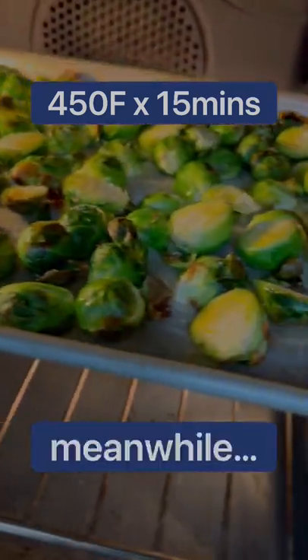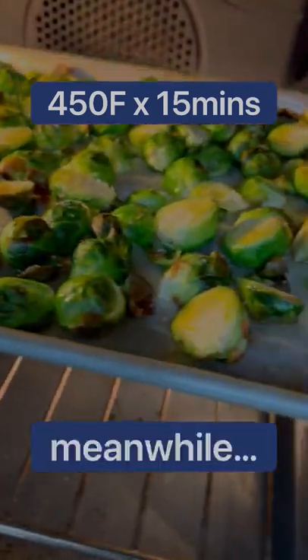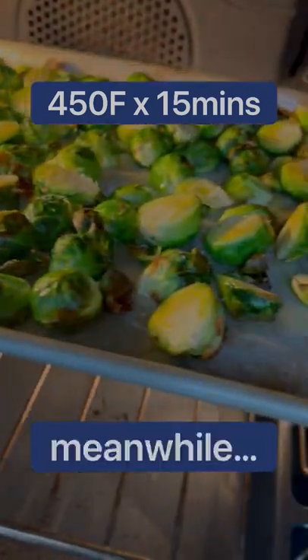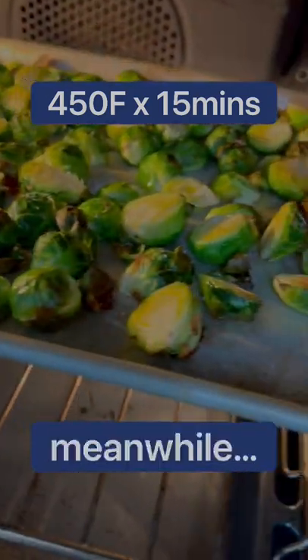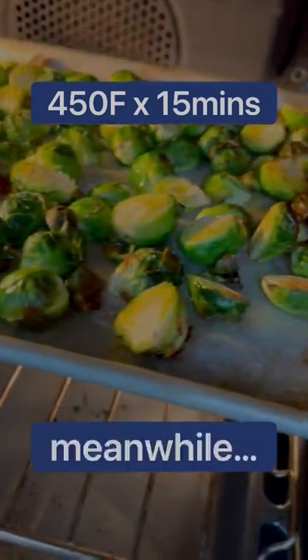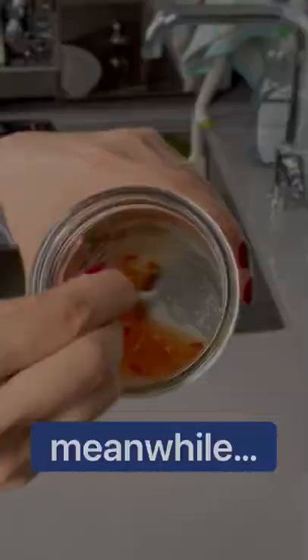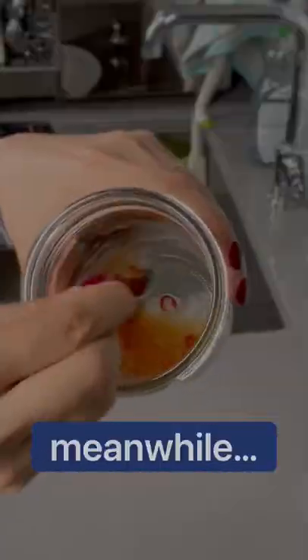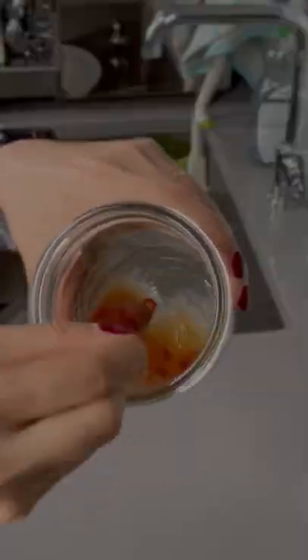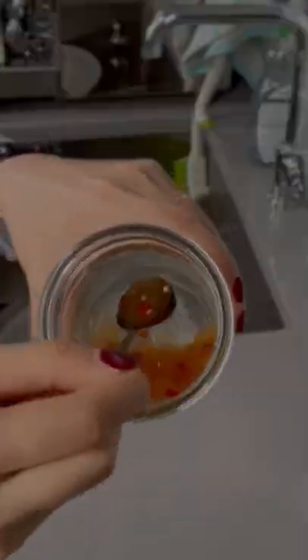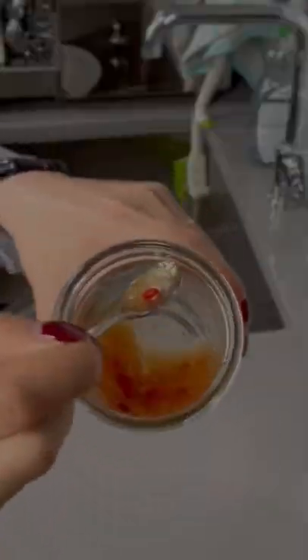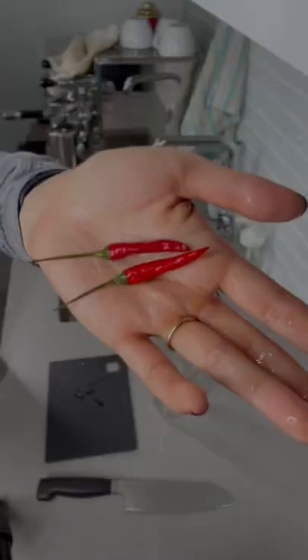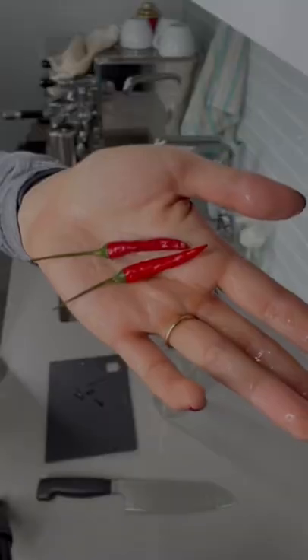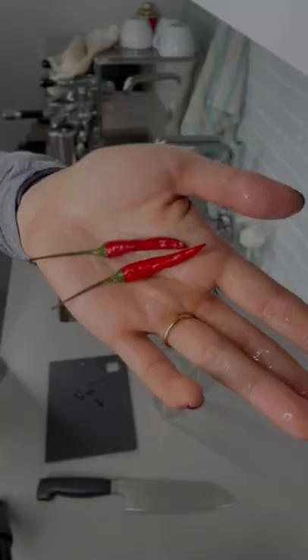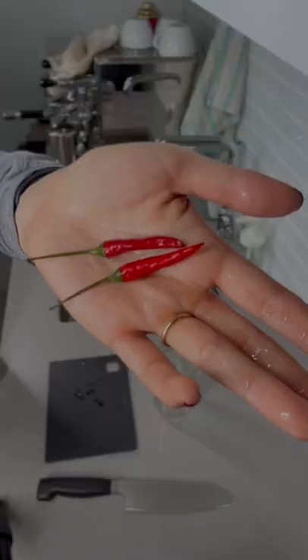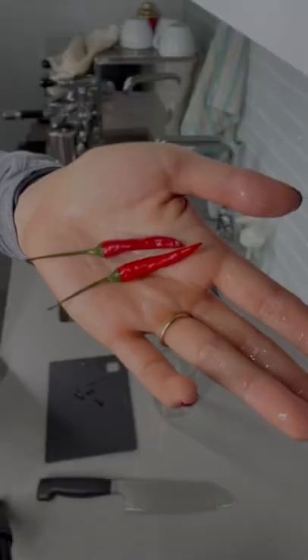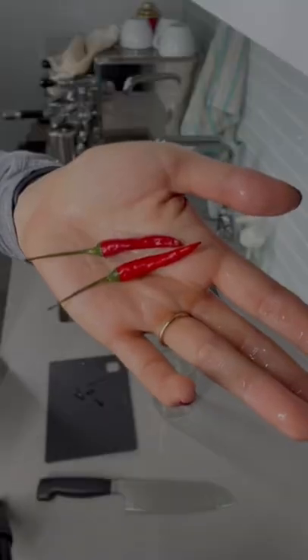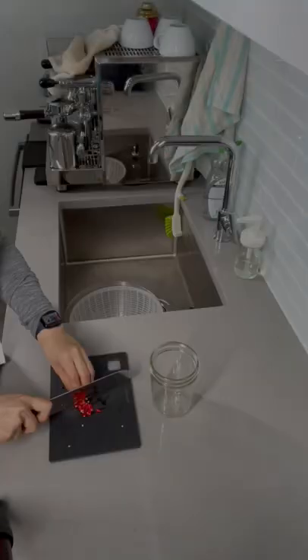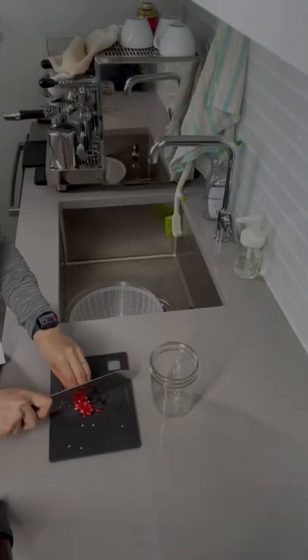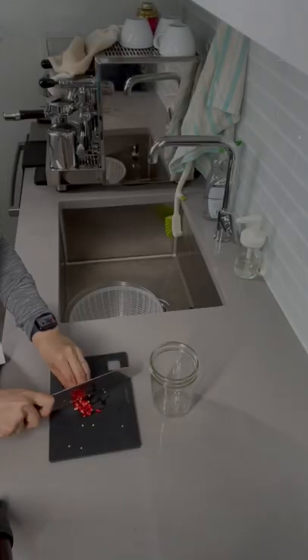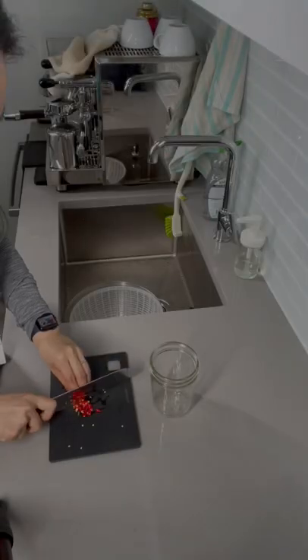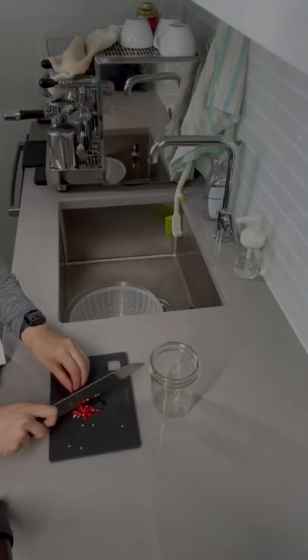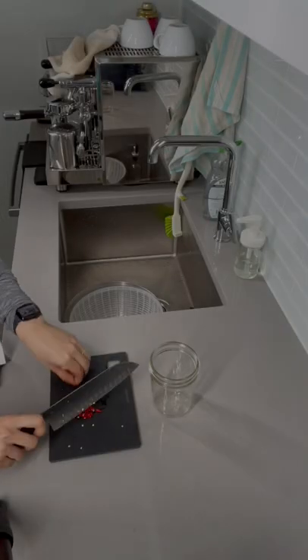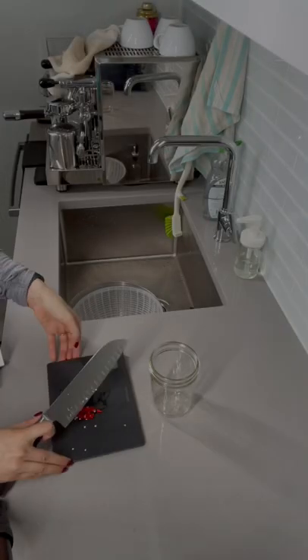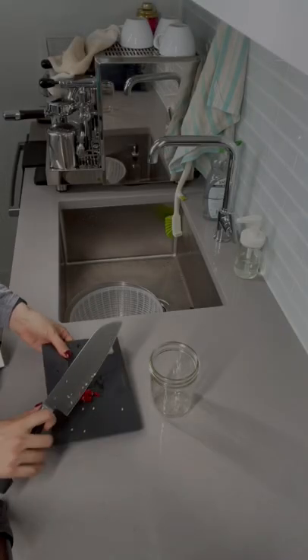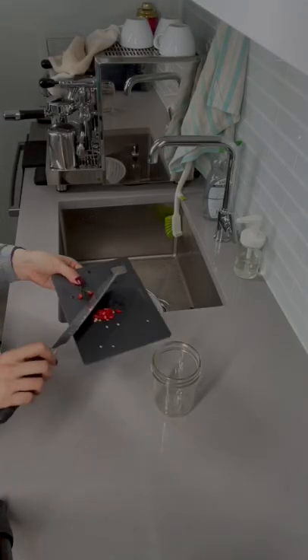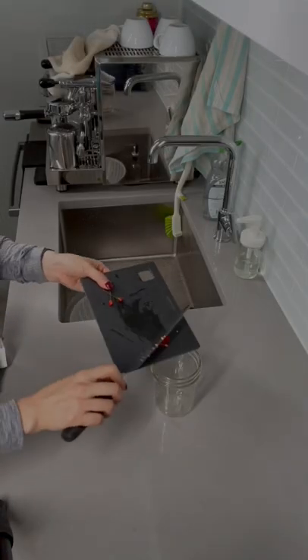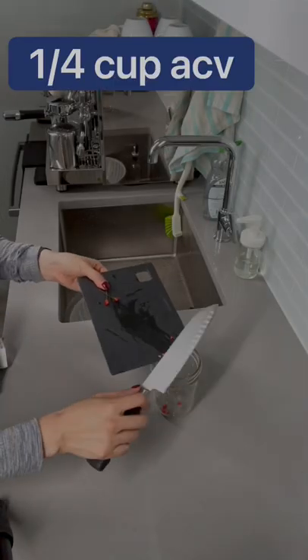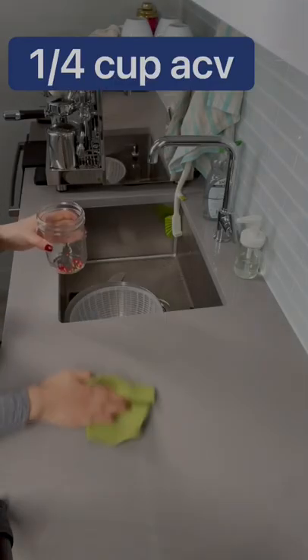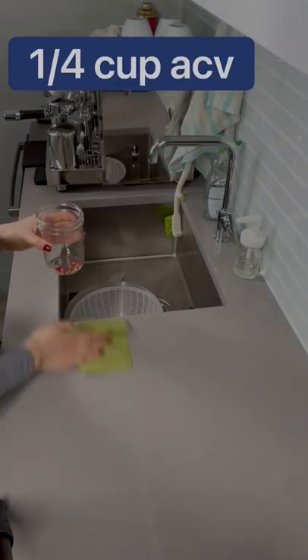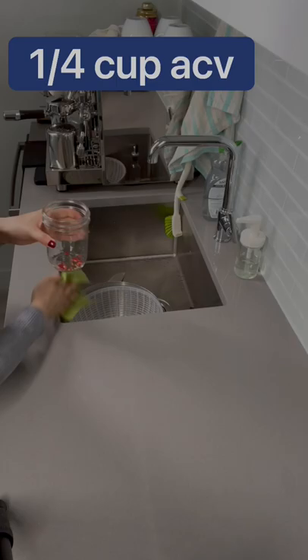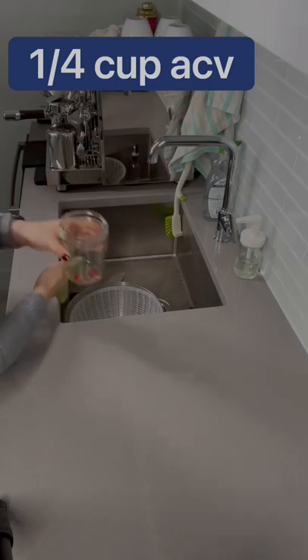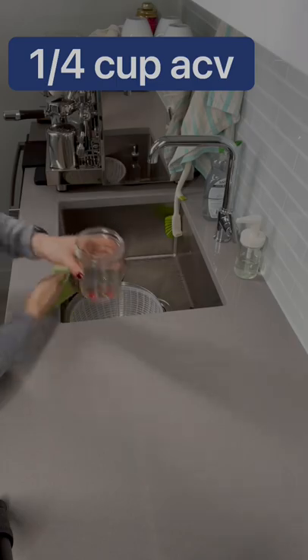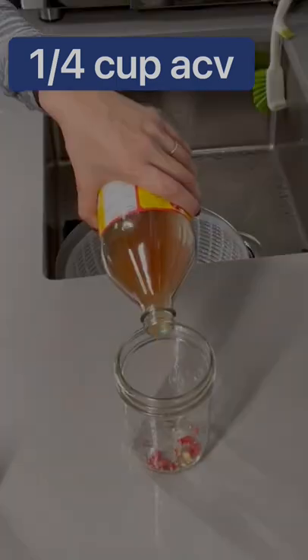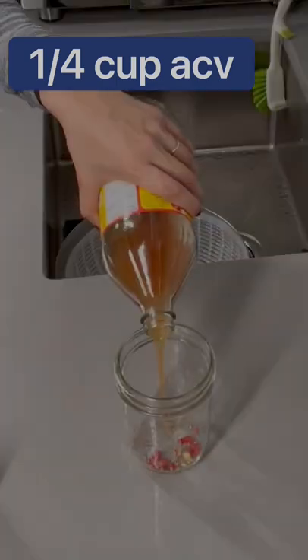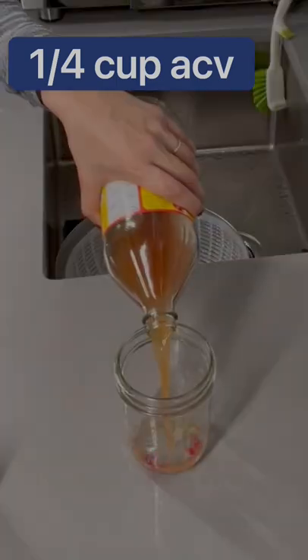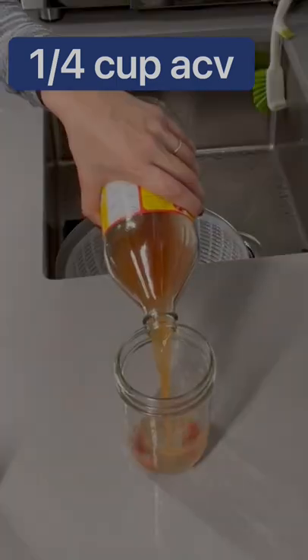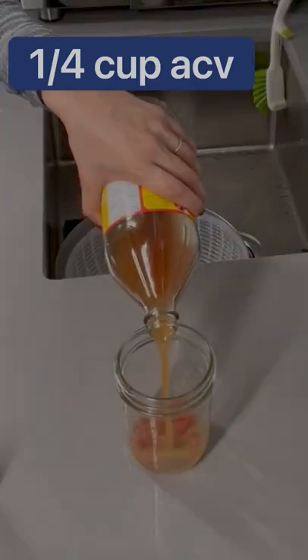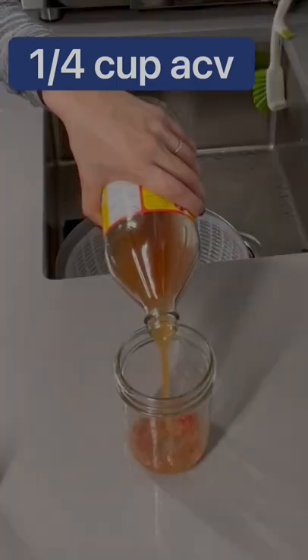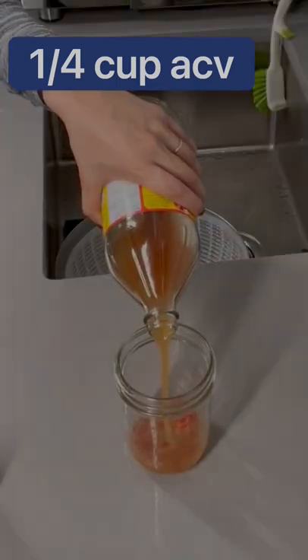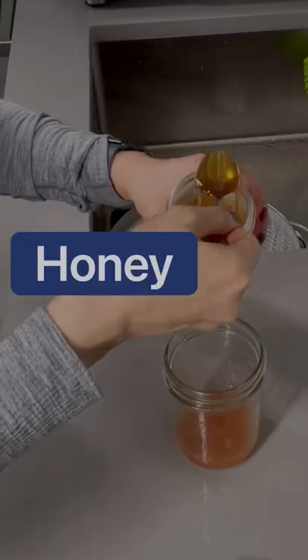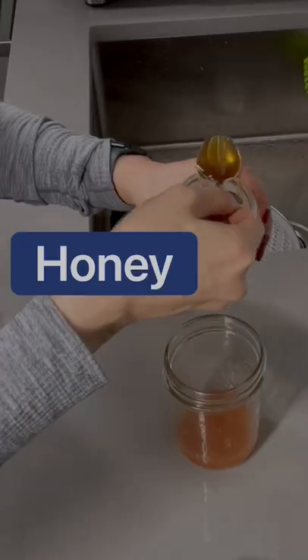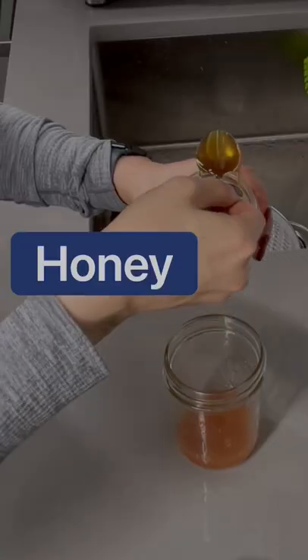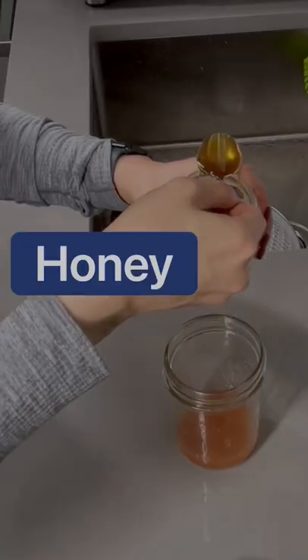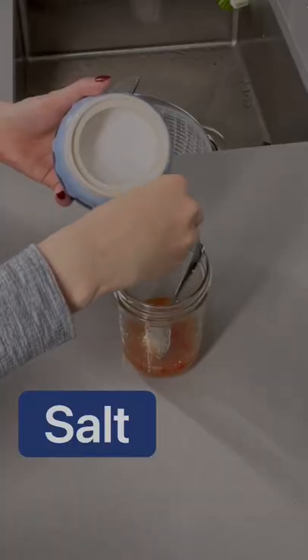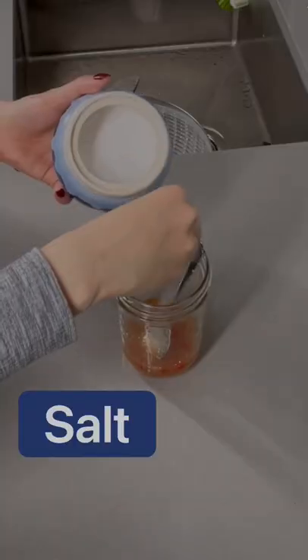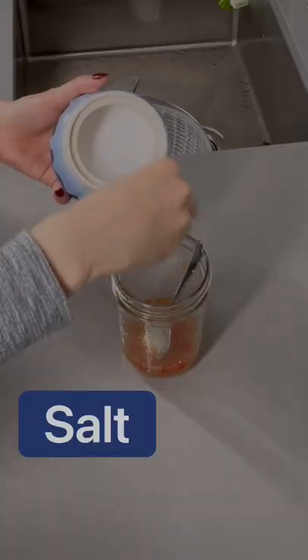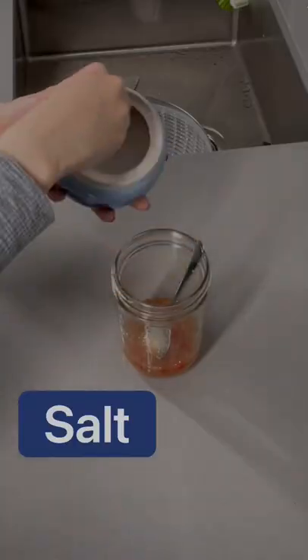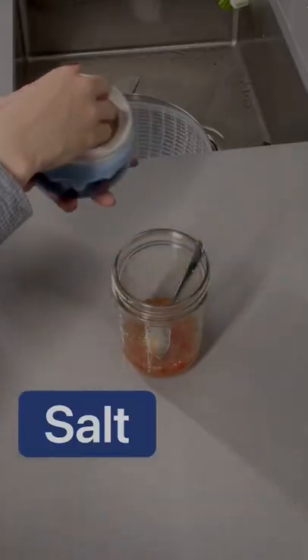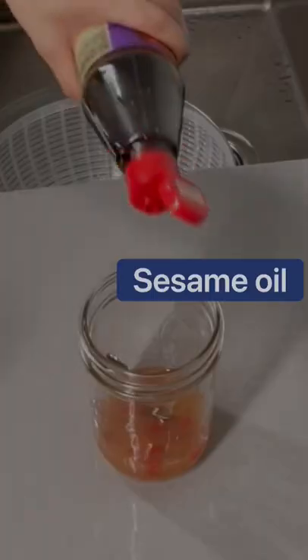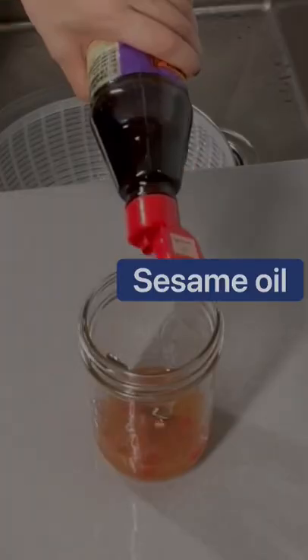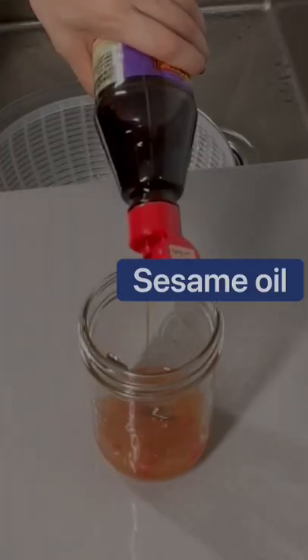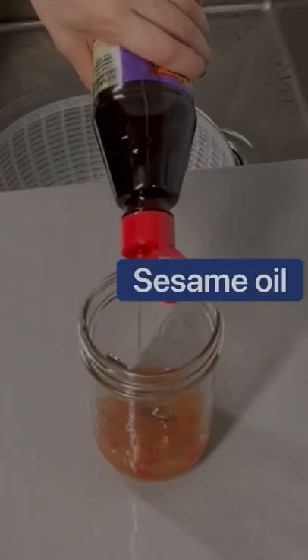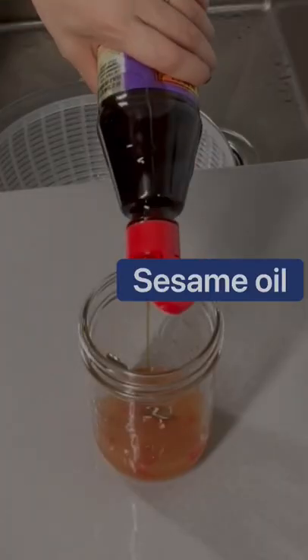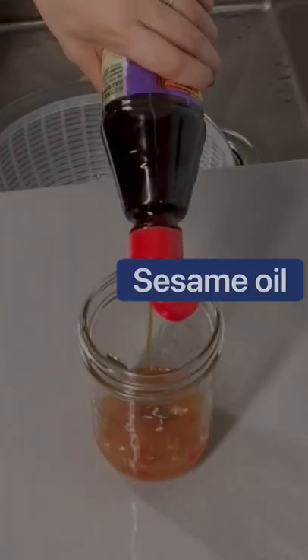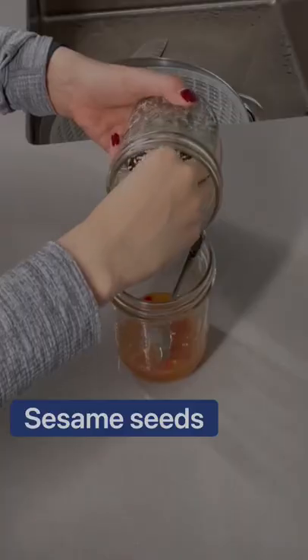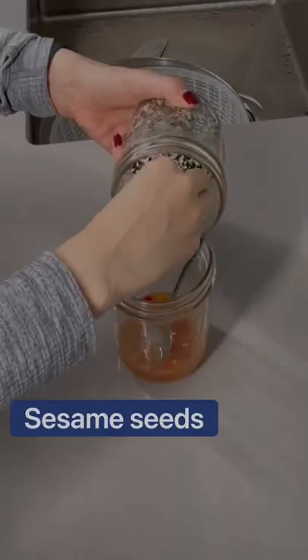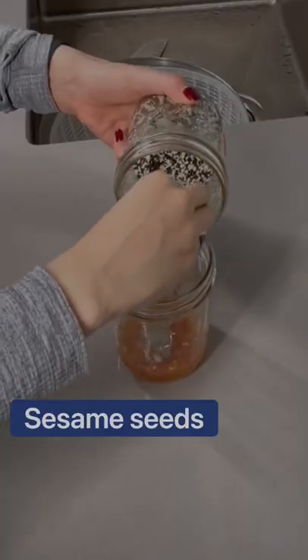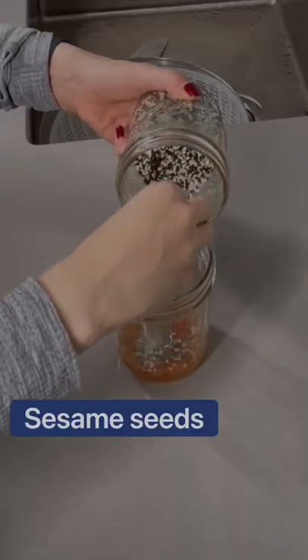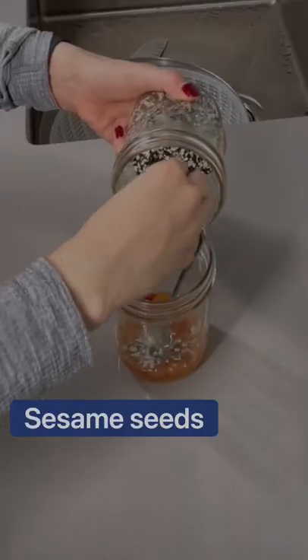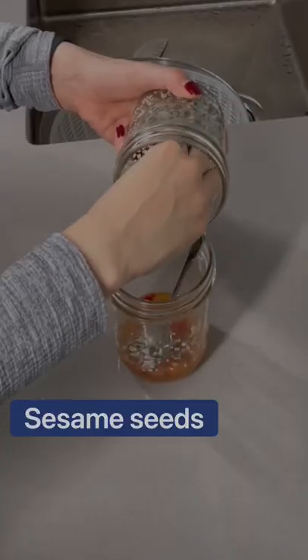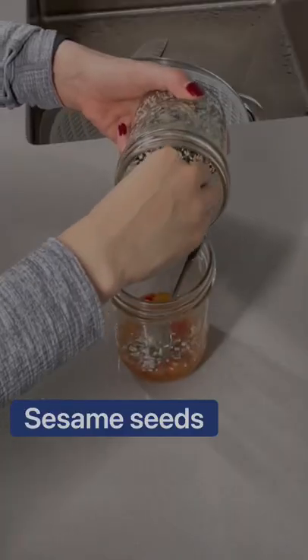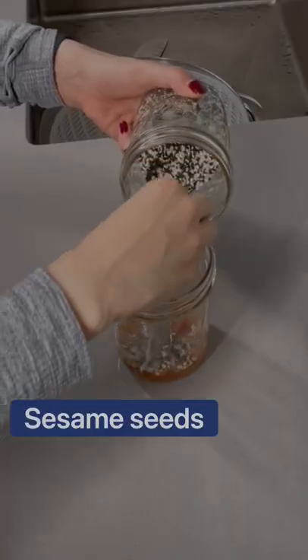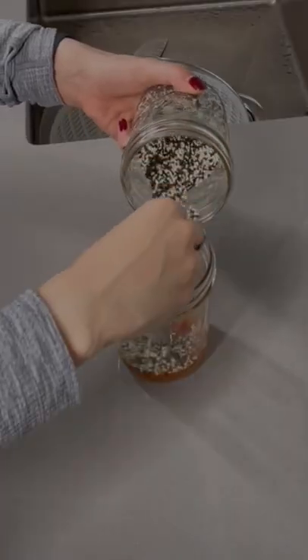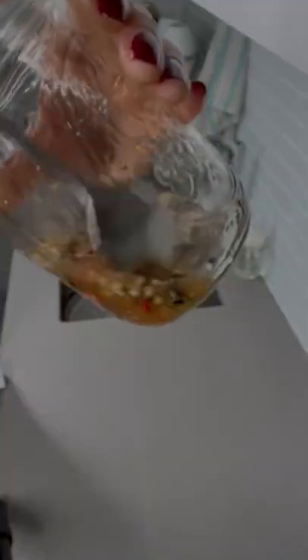In the meantime, let's make a dressing. Chop two Thai chilies. Wipe. Apple cider vinegar, honey, salt to taste, sesame oil, sesame seeds. Stir.